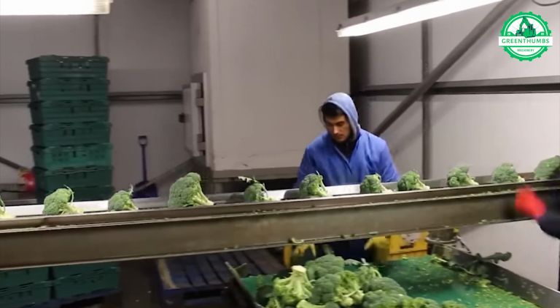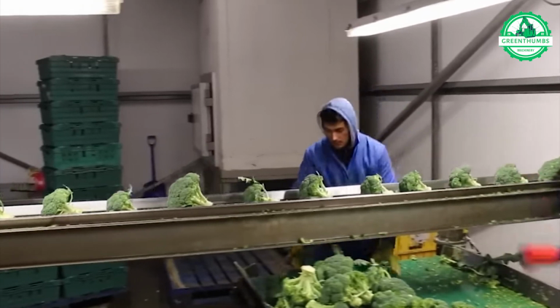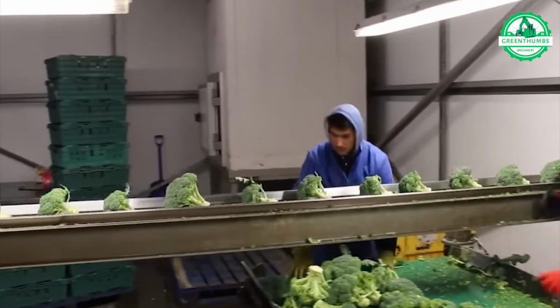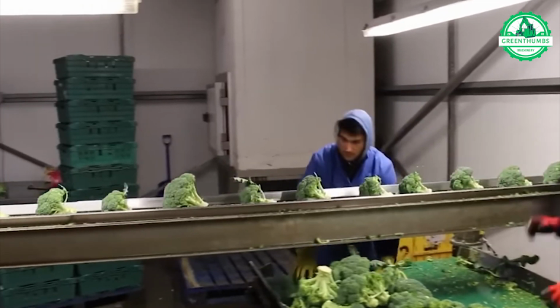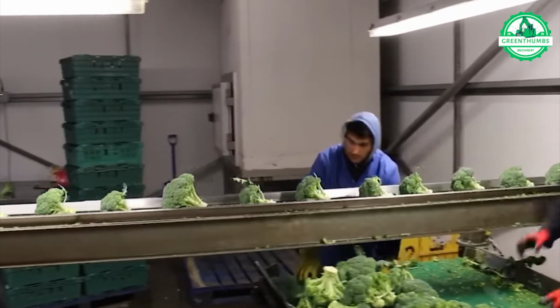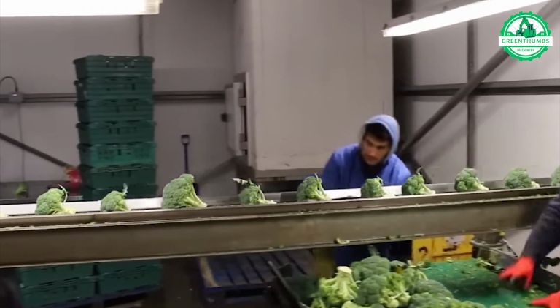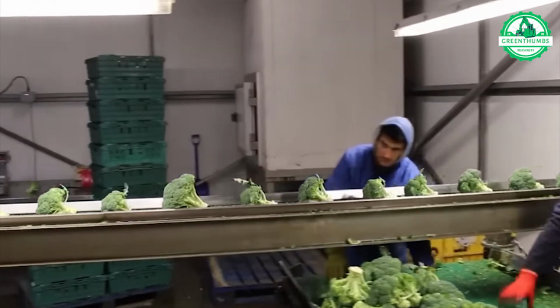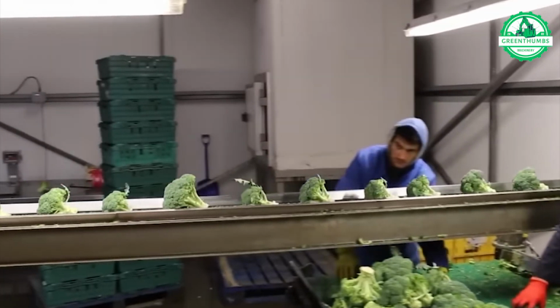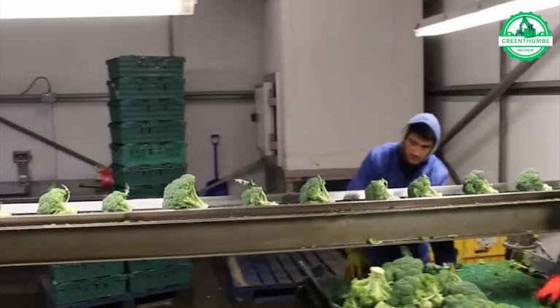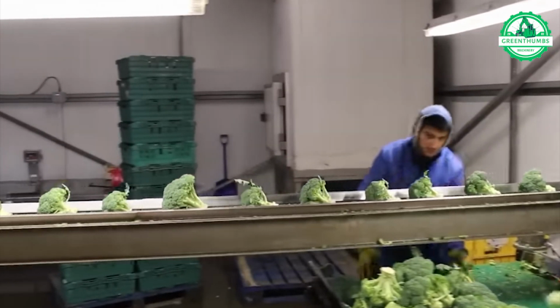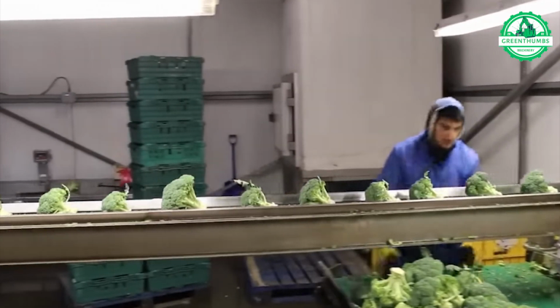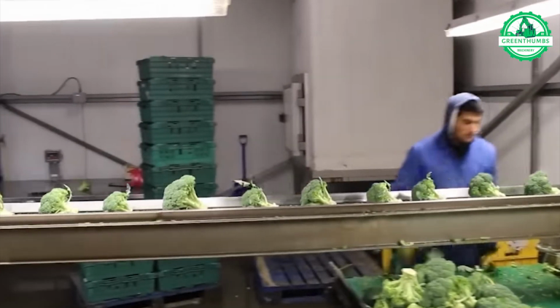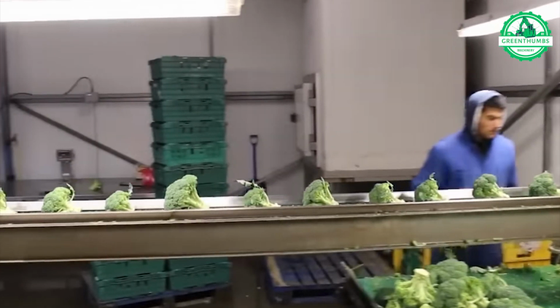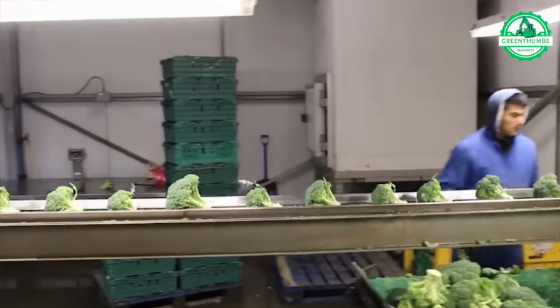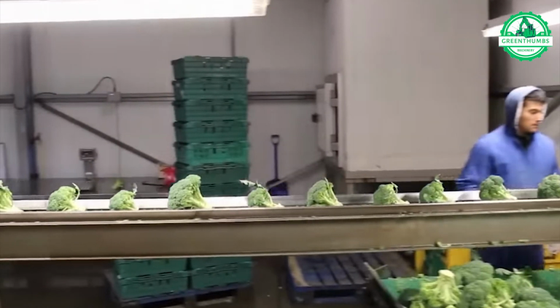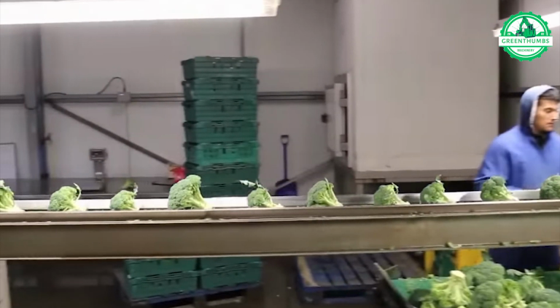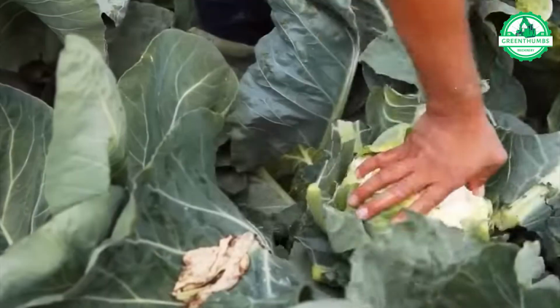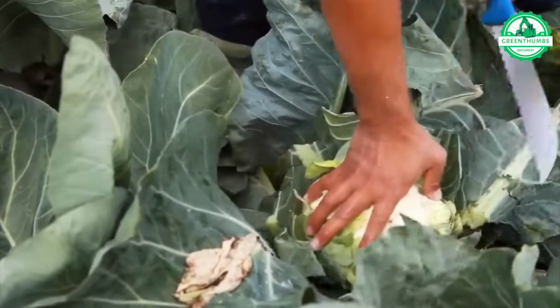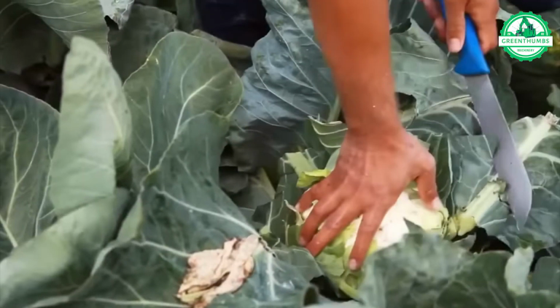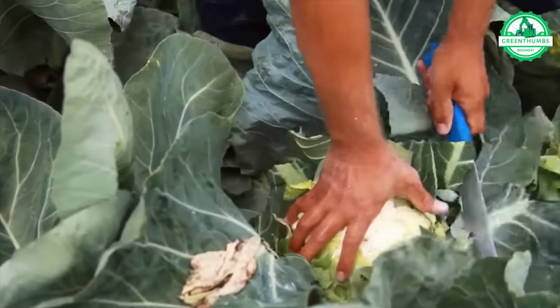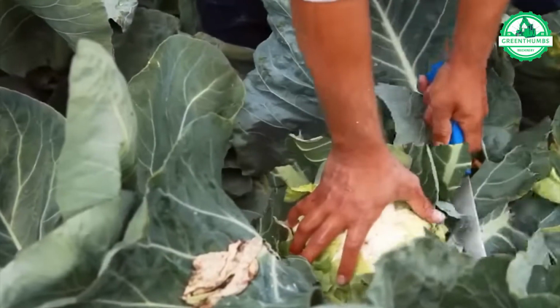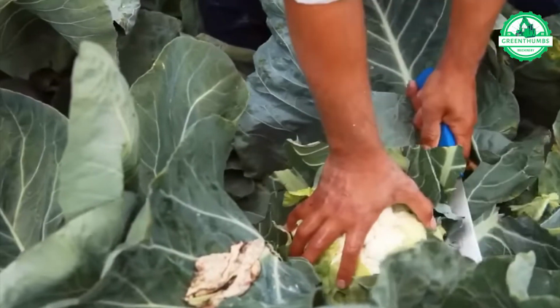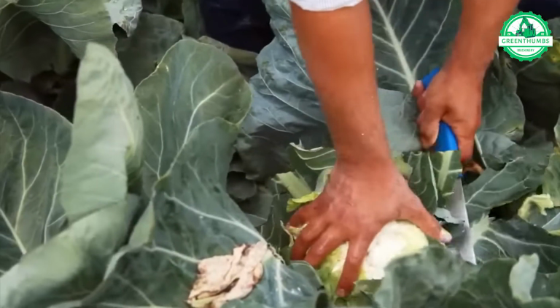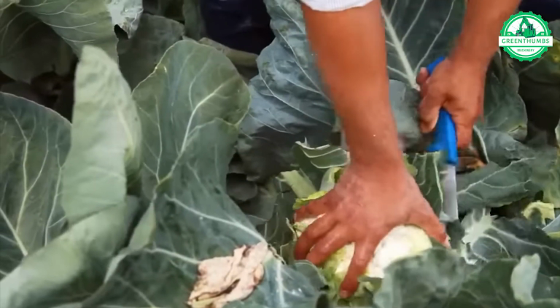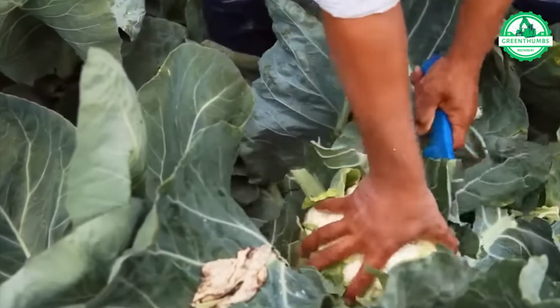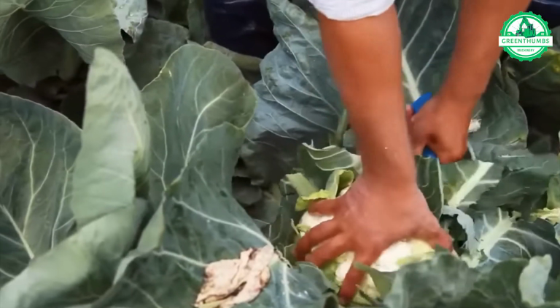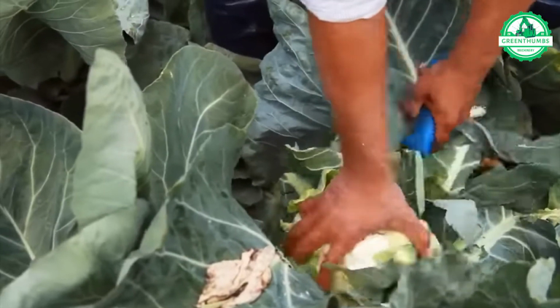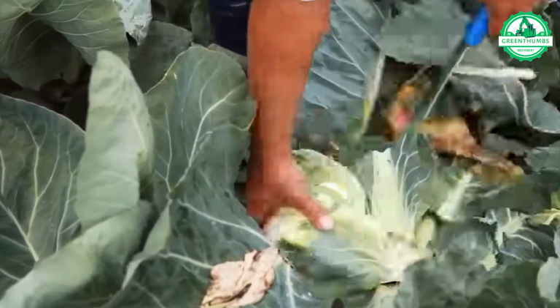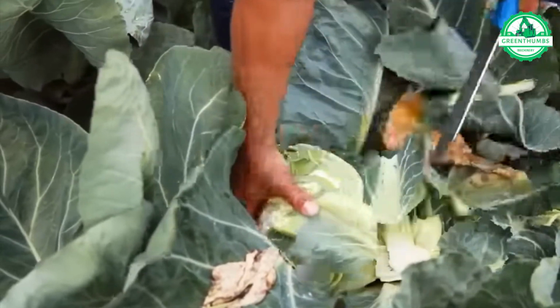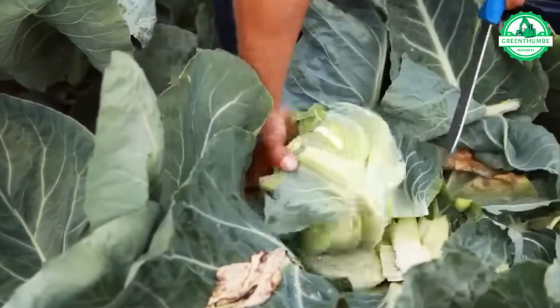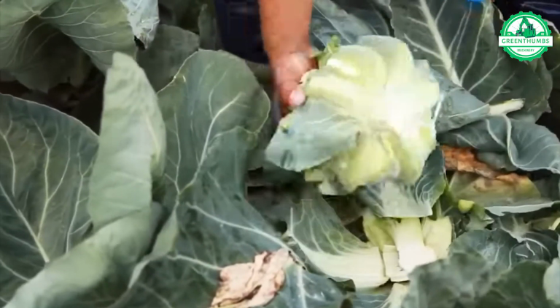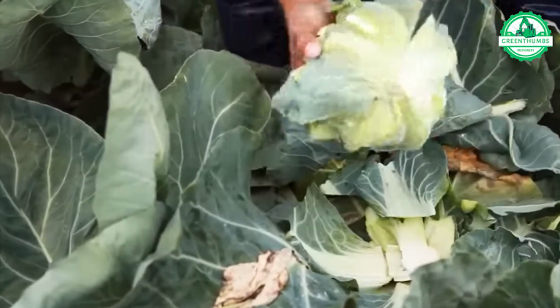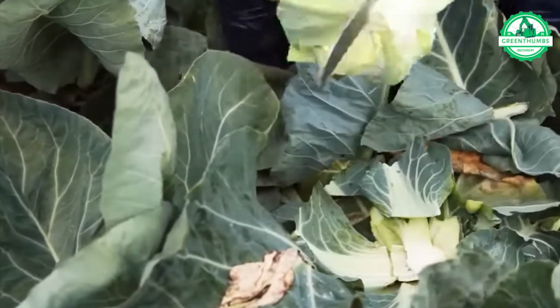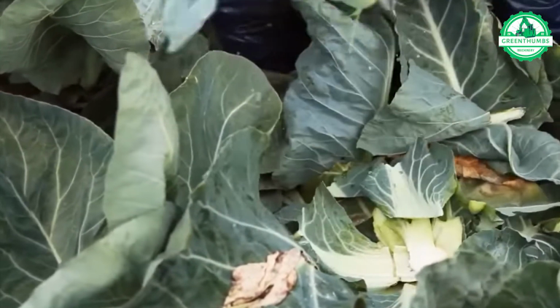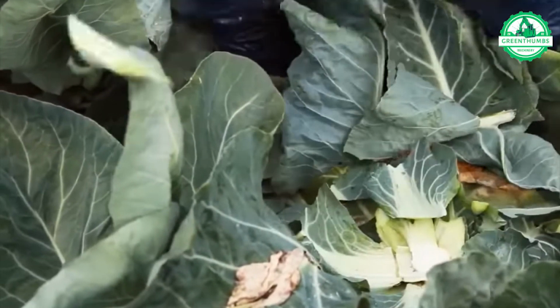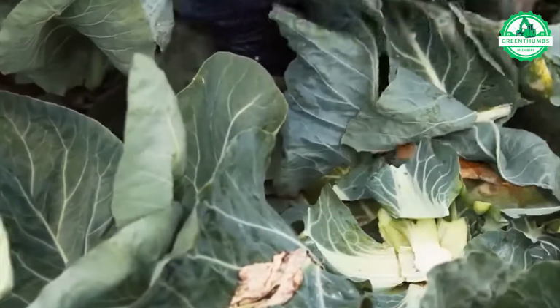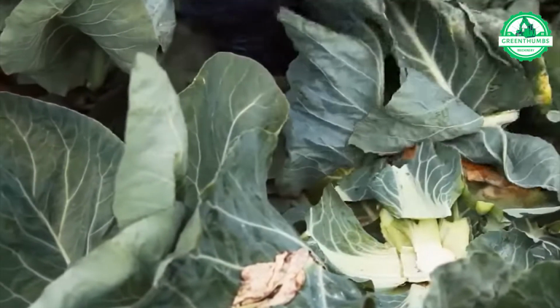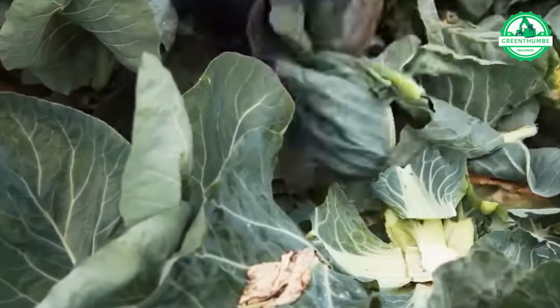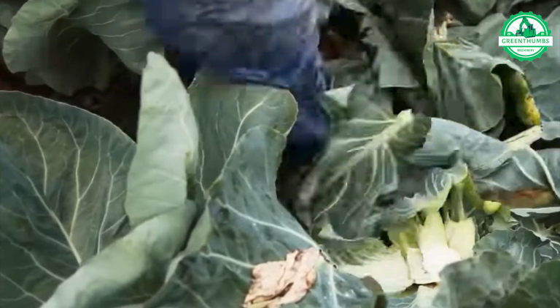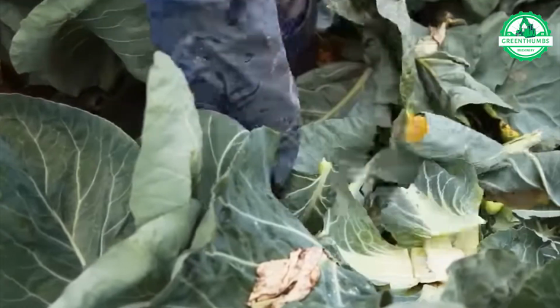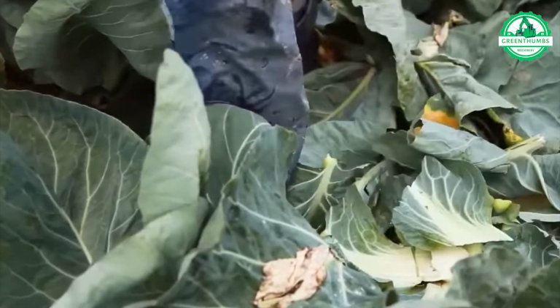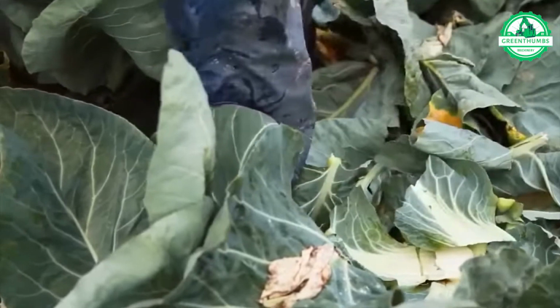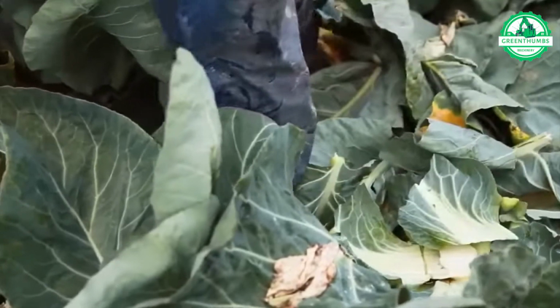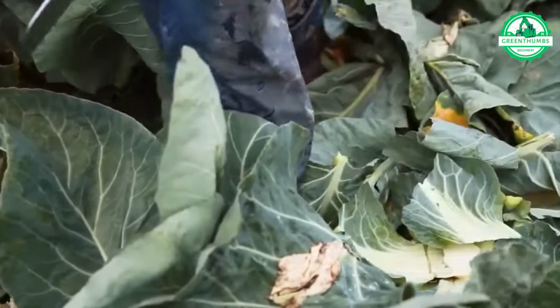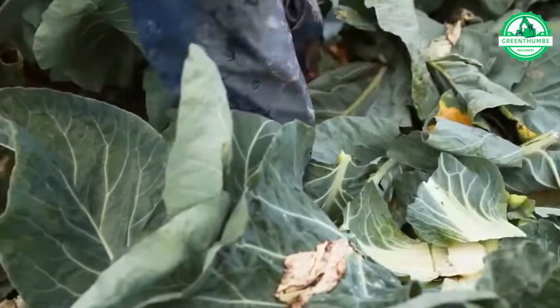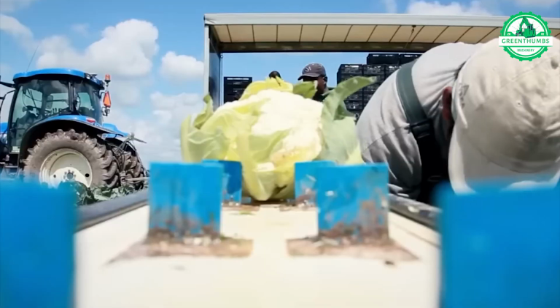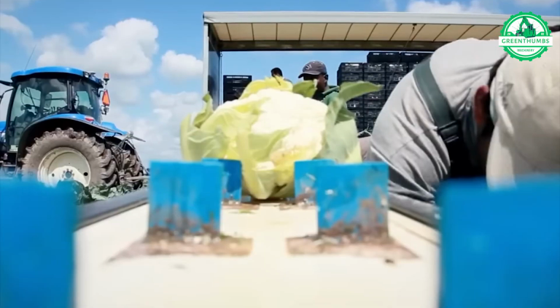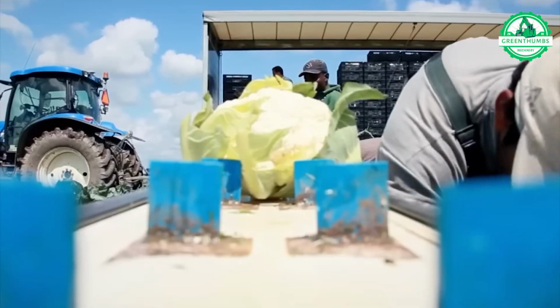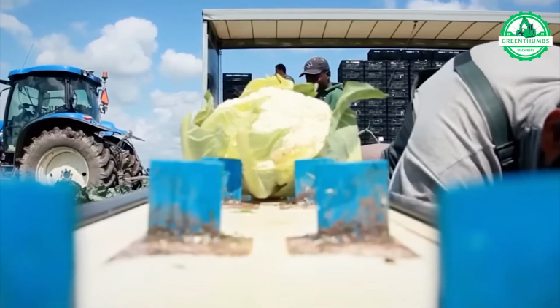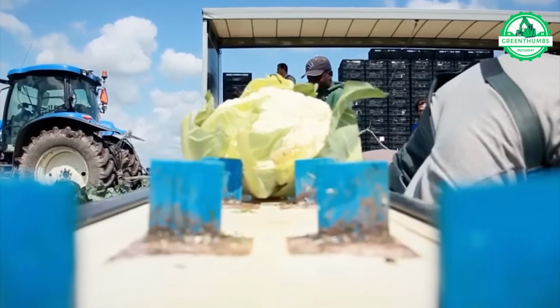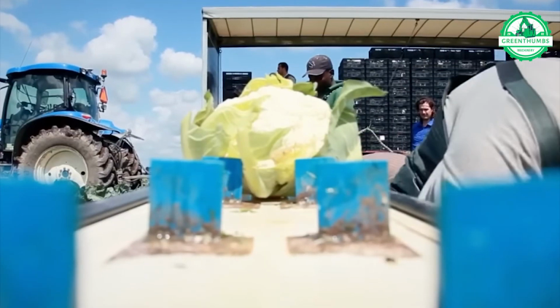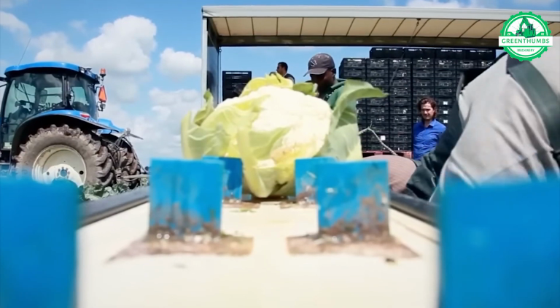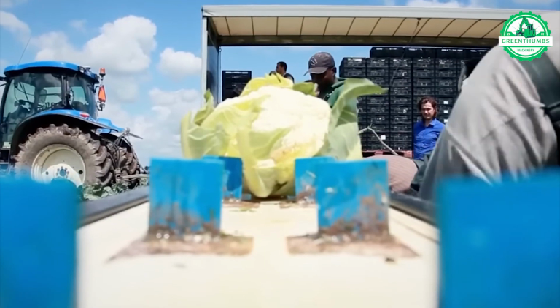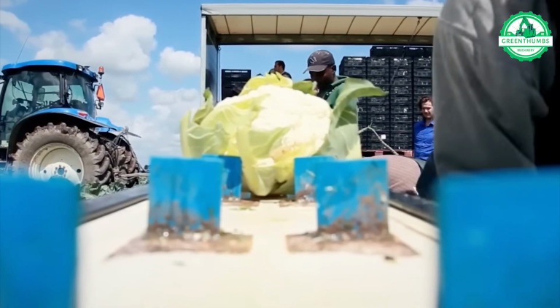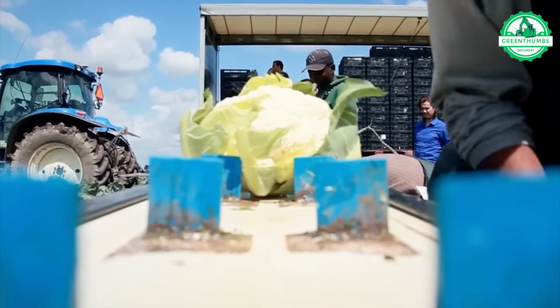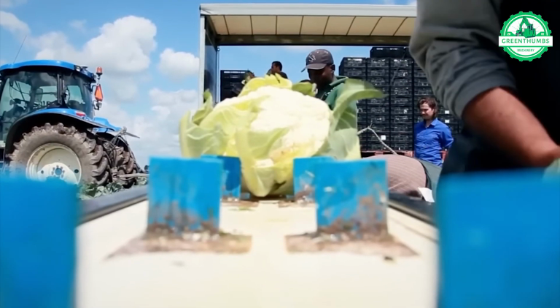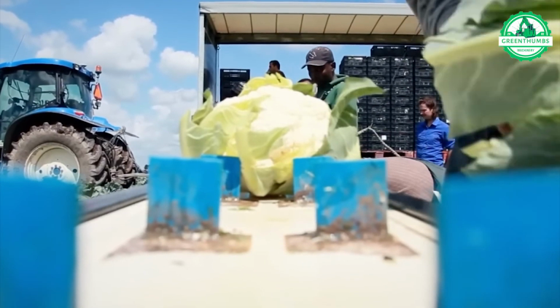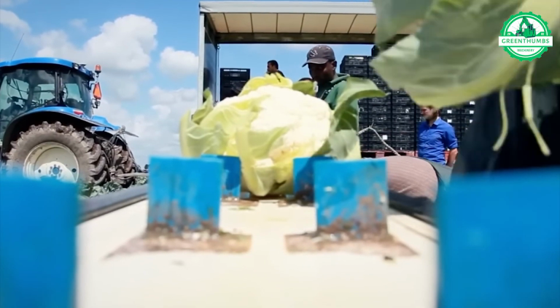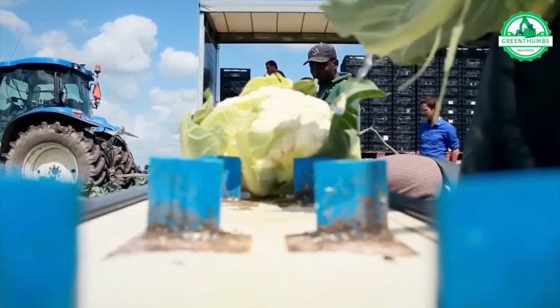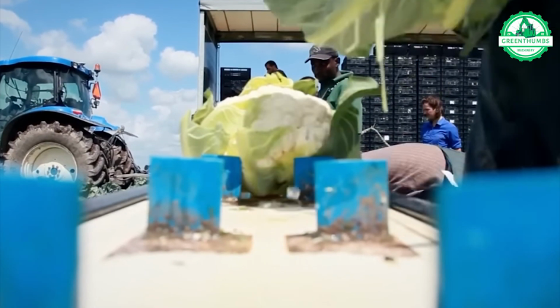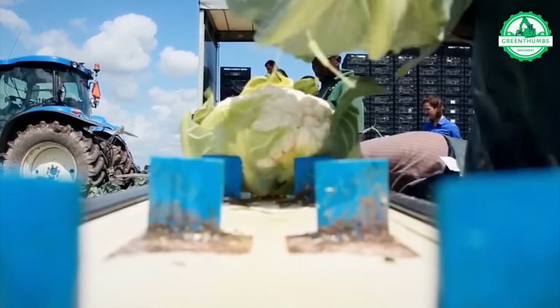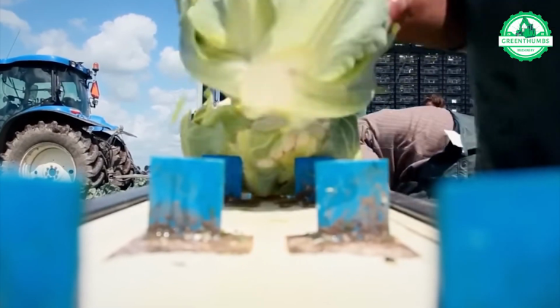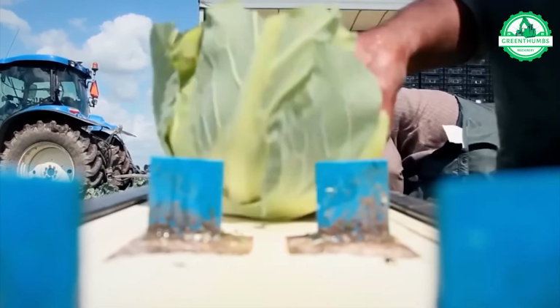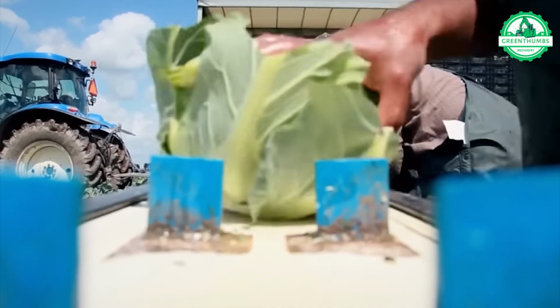The modern Dutch cabbage farm is an agricultural marvel, showcasing the innovation and excellence of contemporary Dutch cabbage farming.